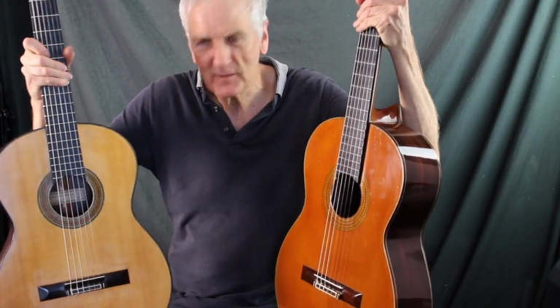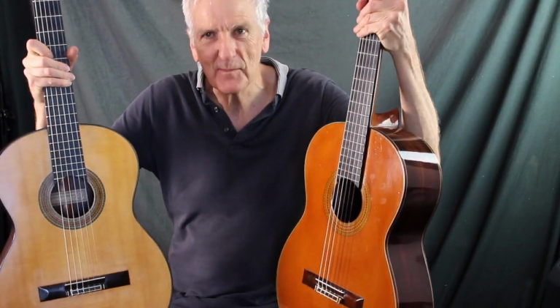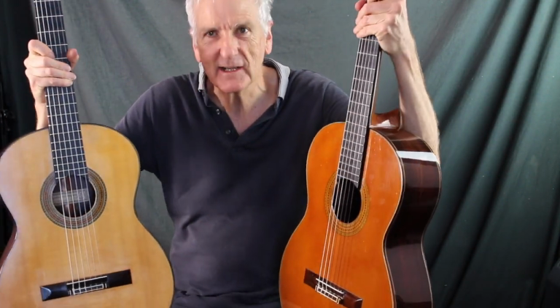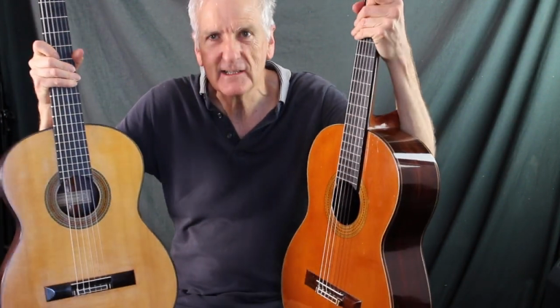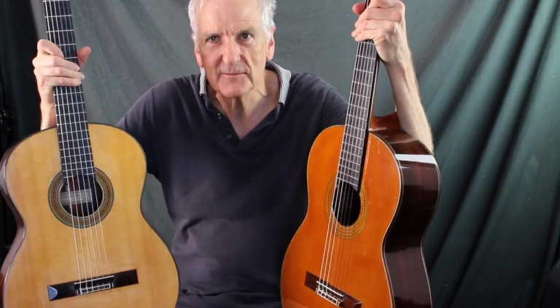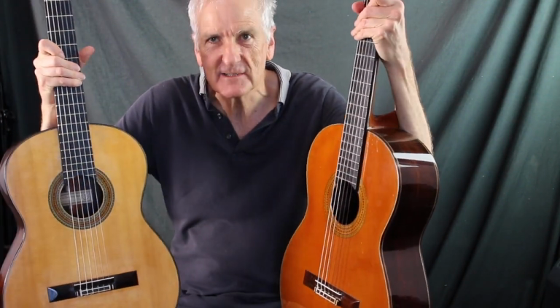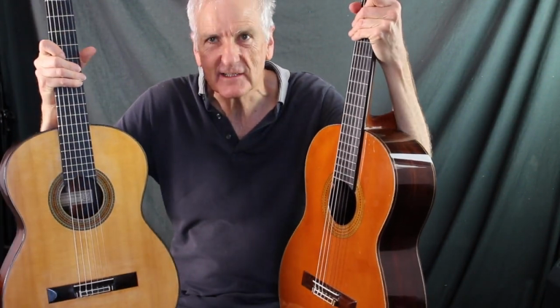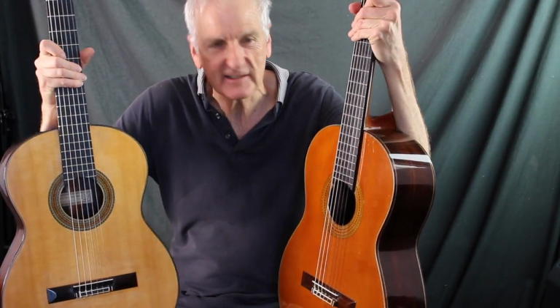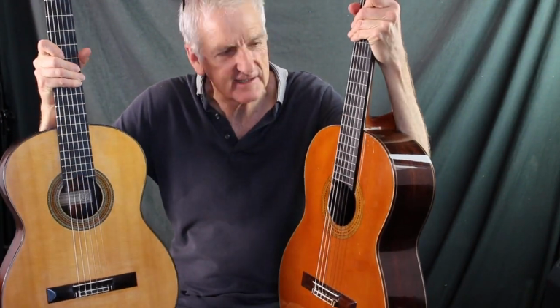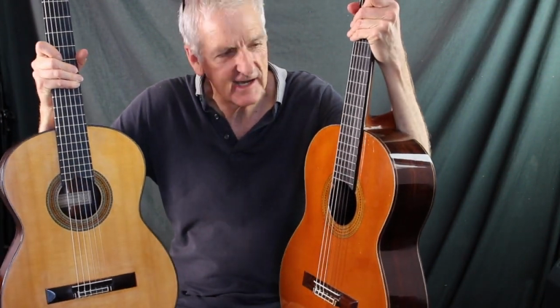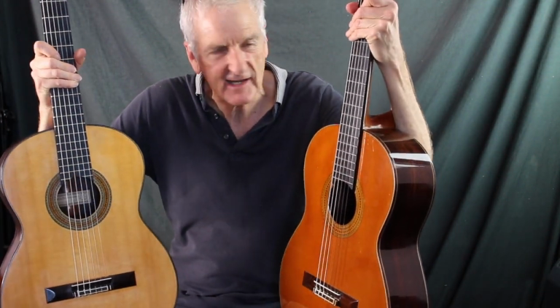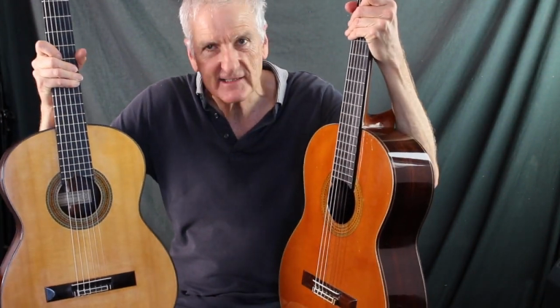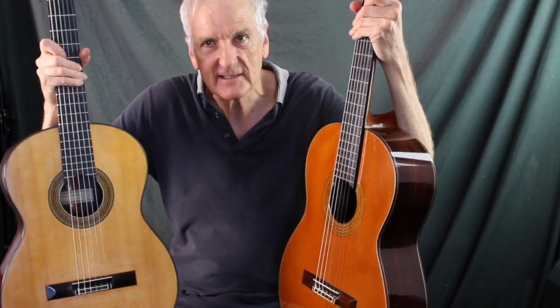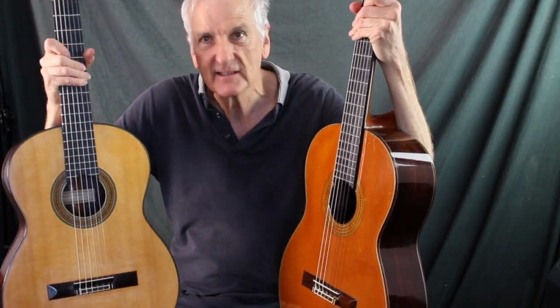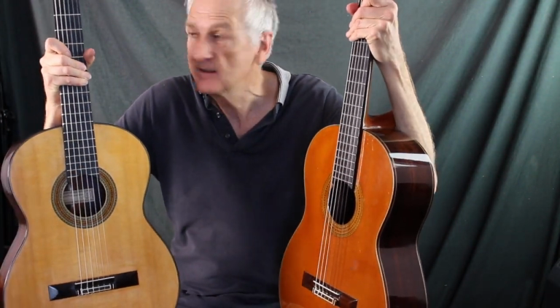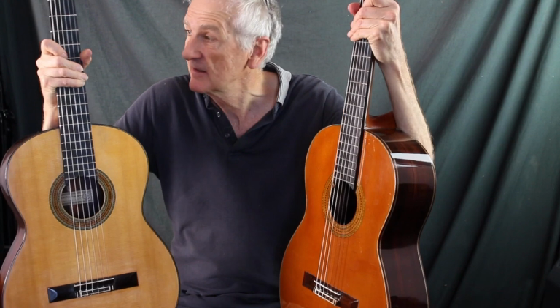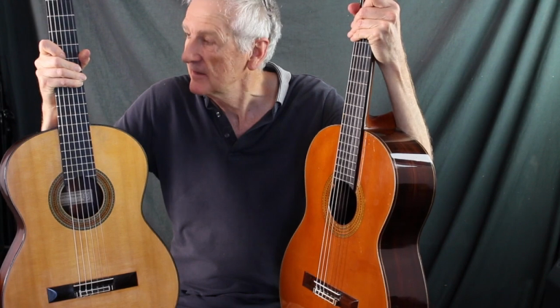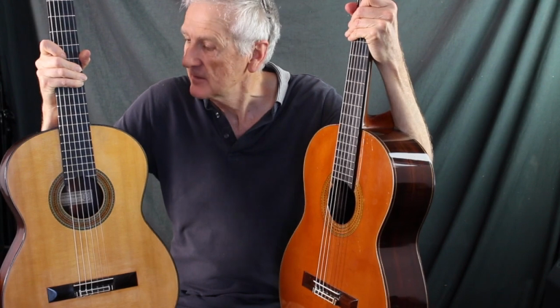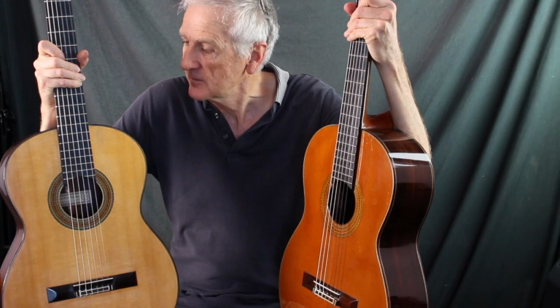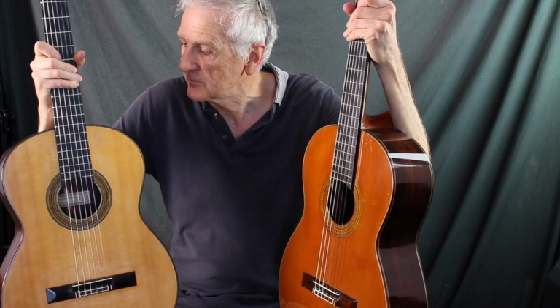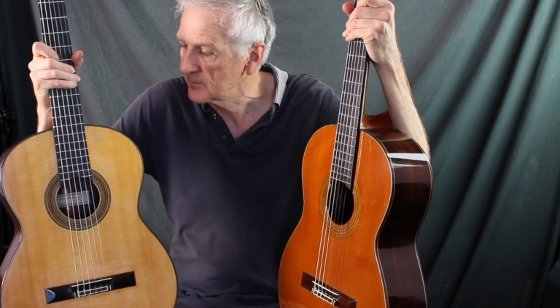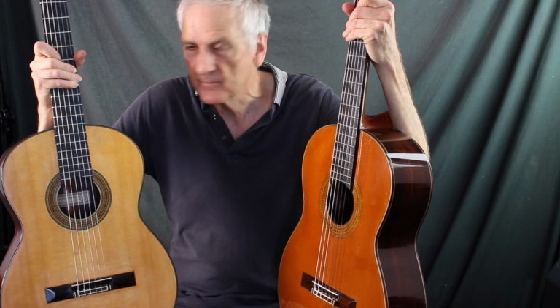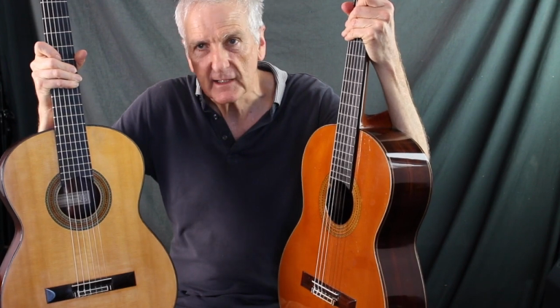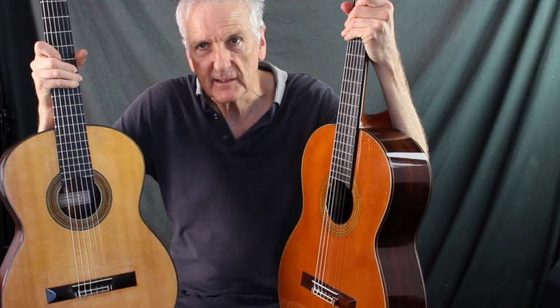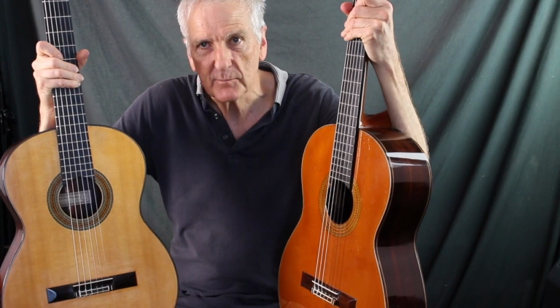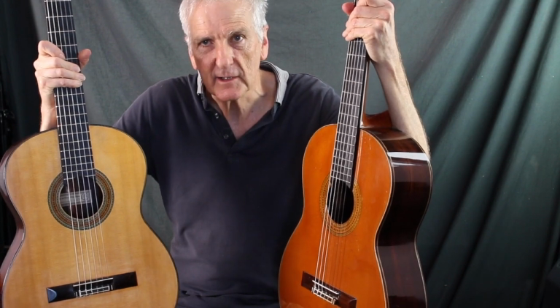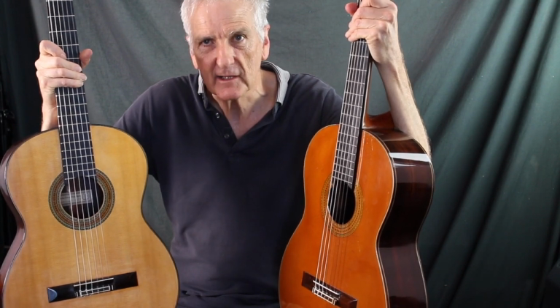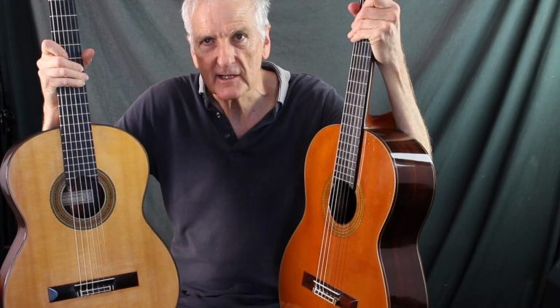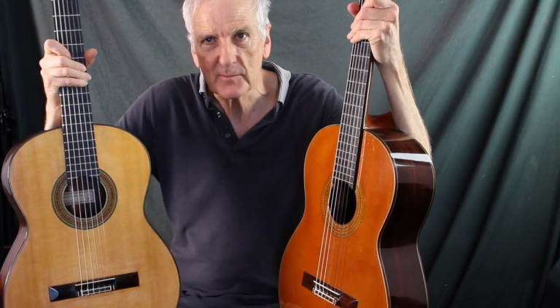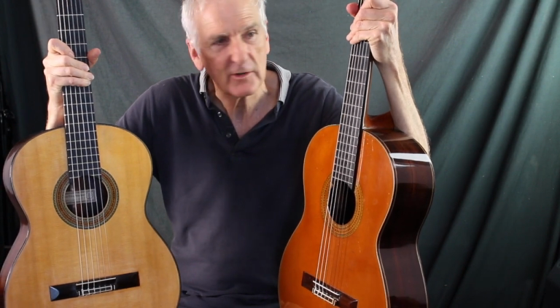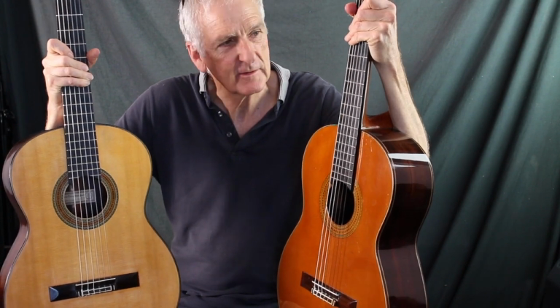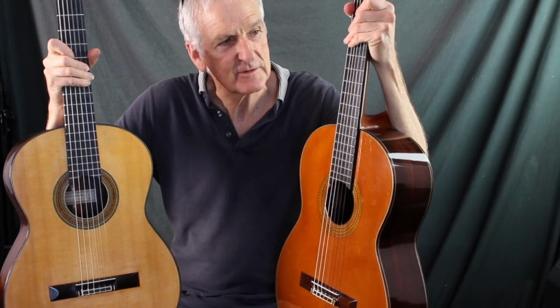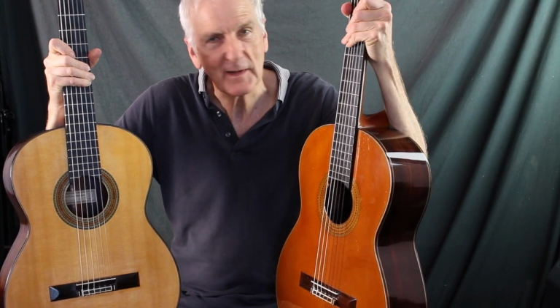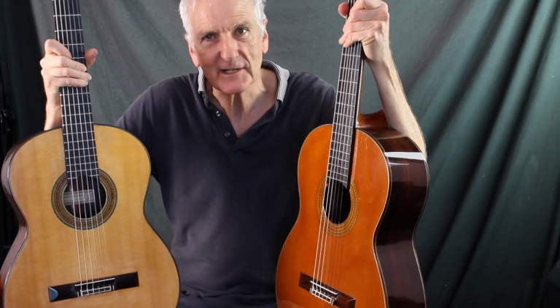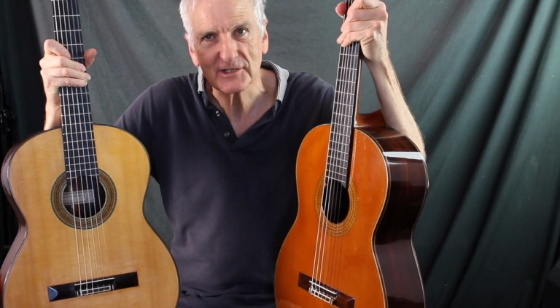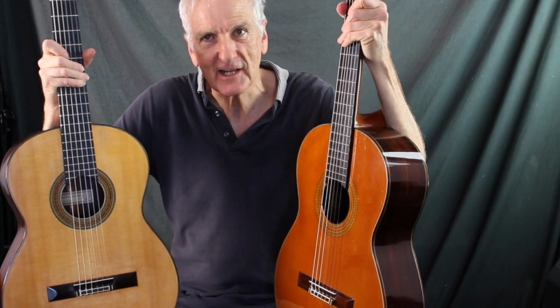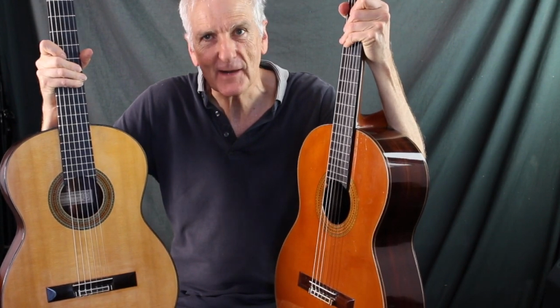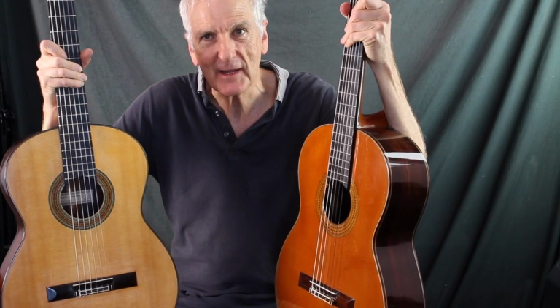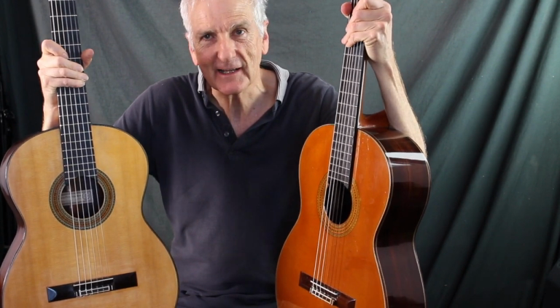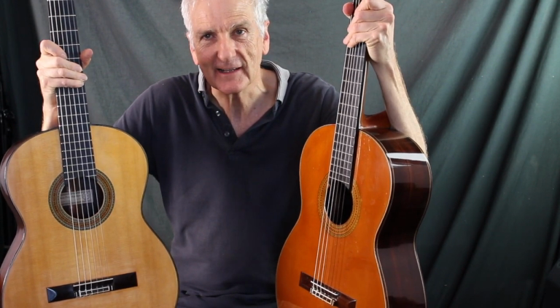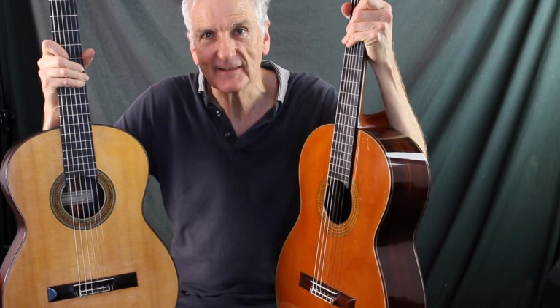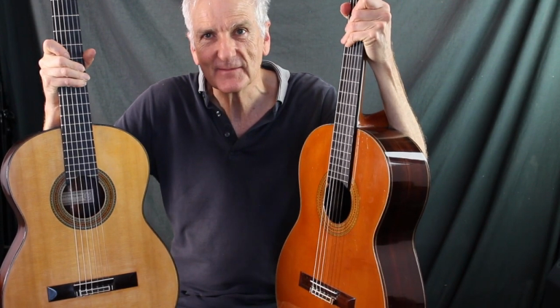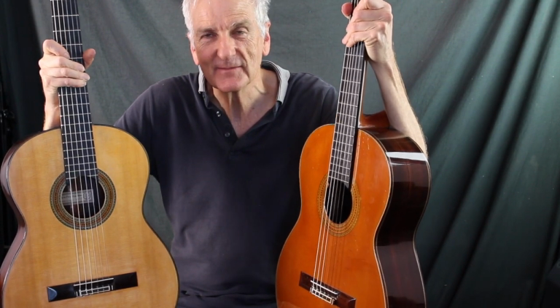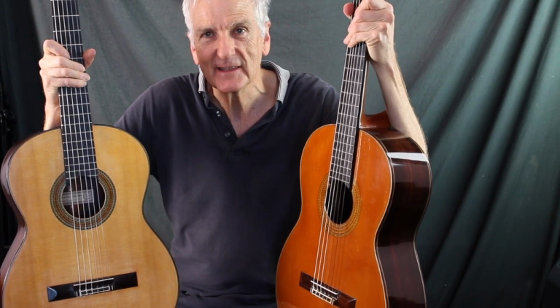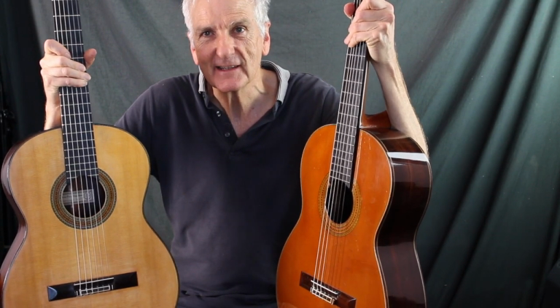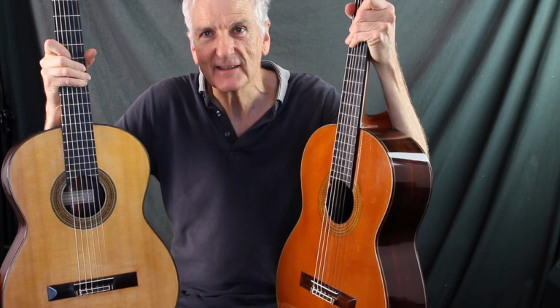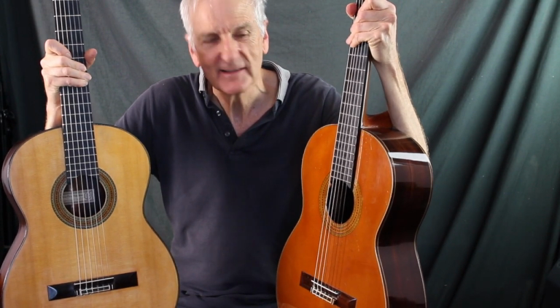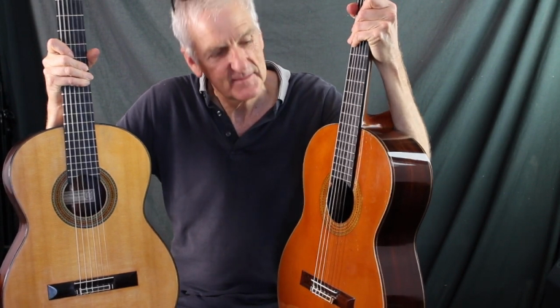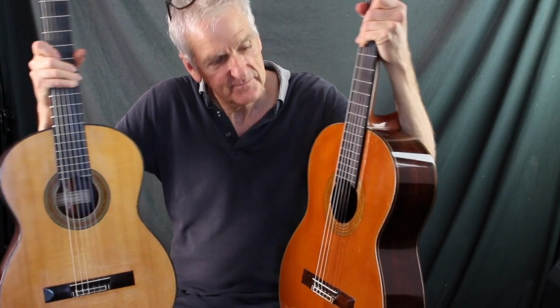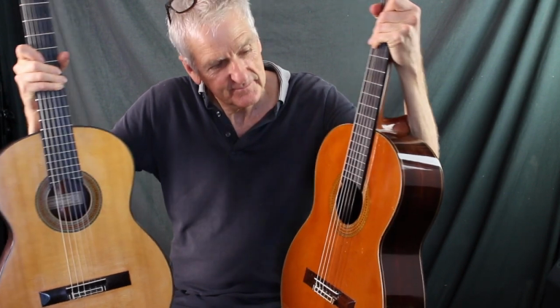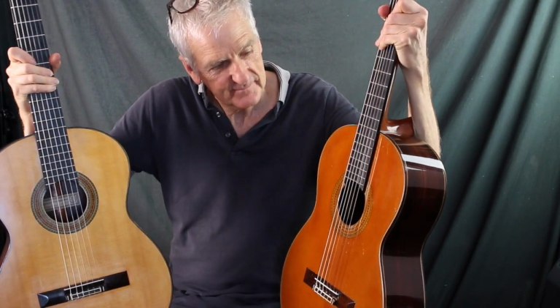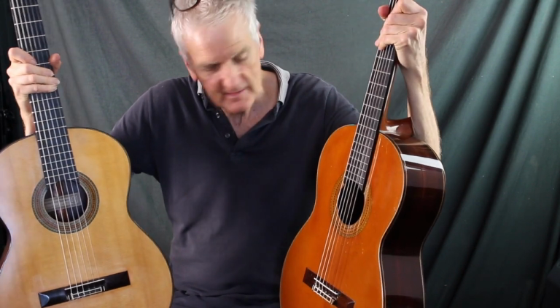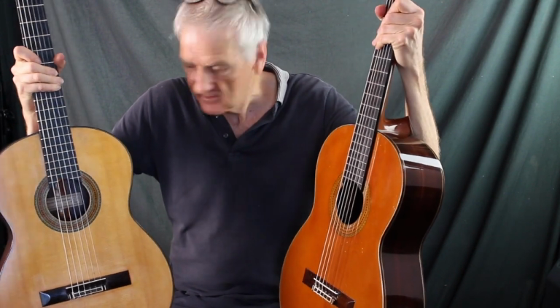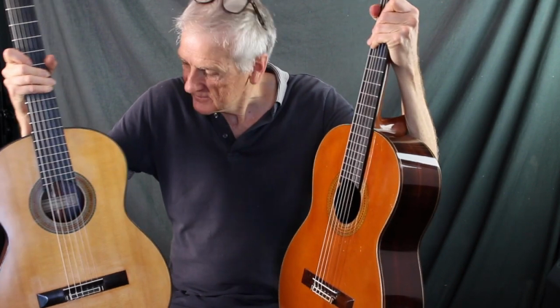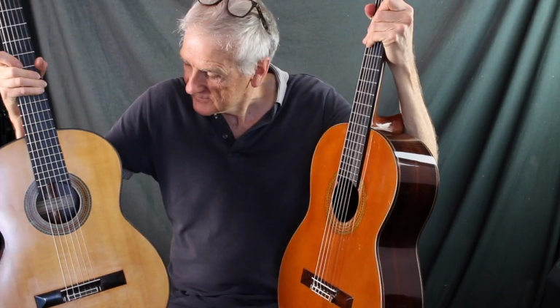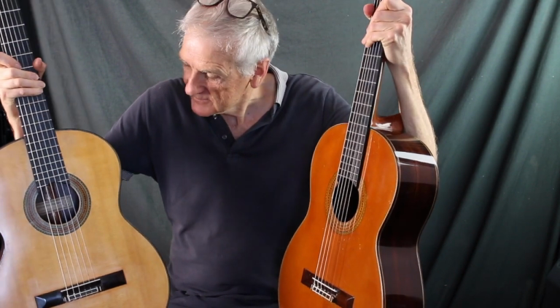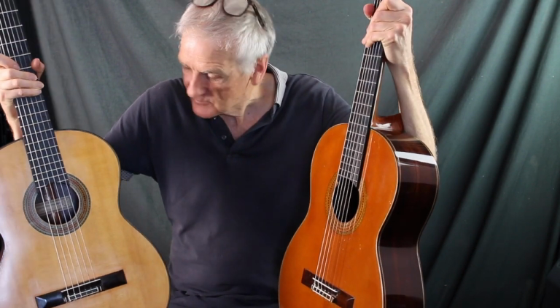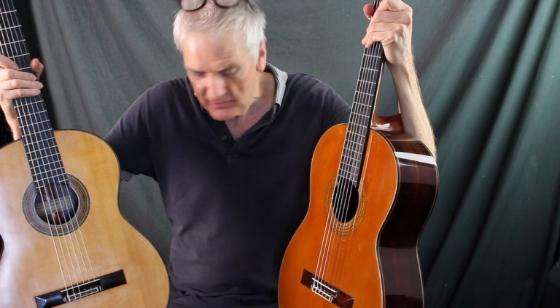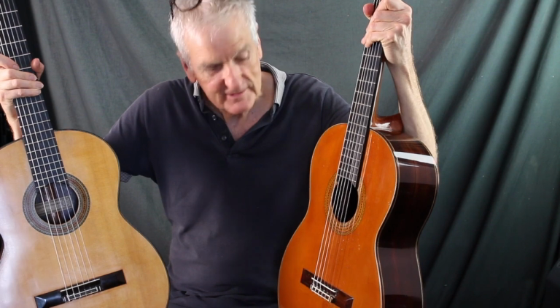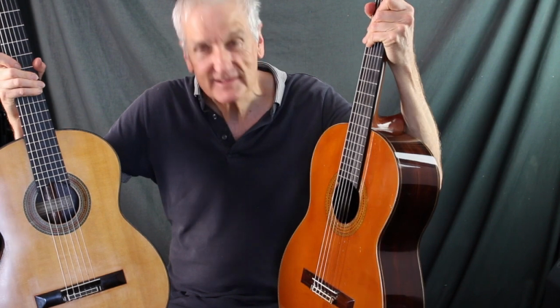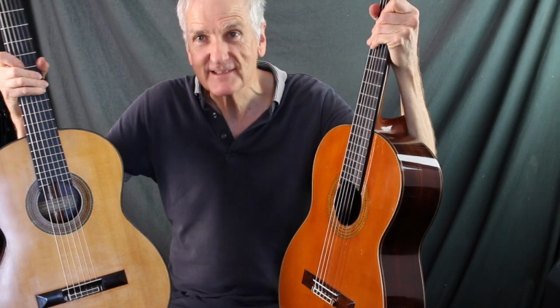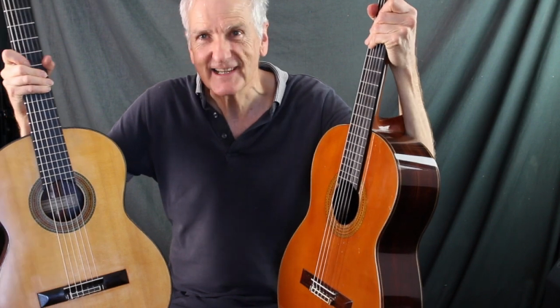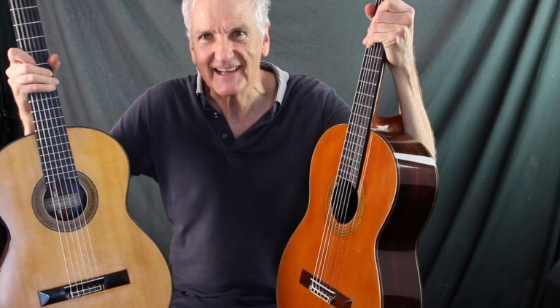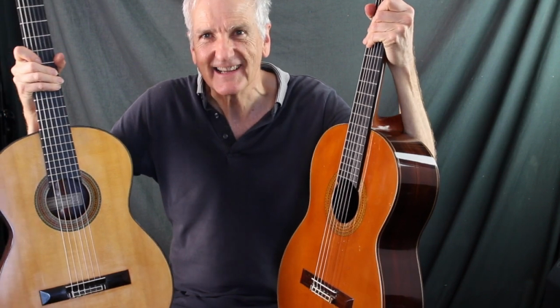Both magnificent guitars from the golden epoch of Spanish guitar making. Spruce, cedar.